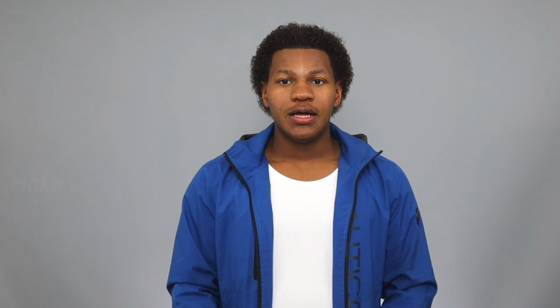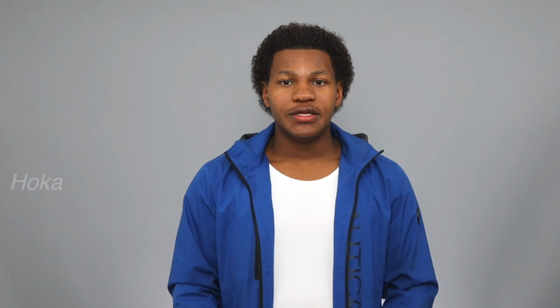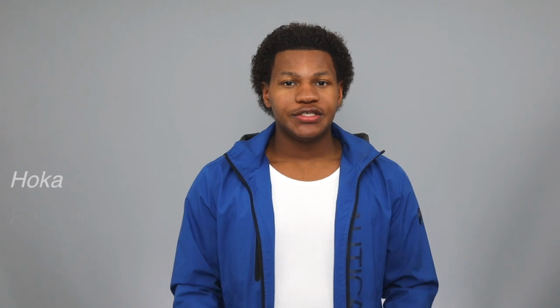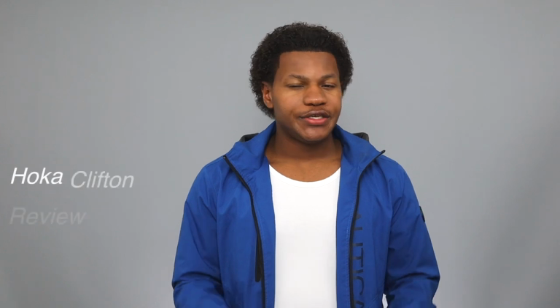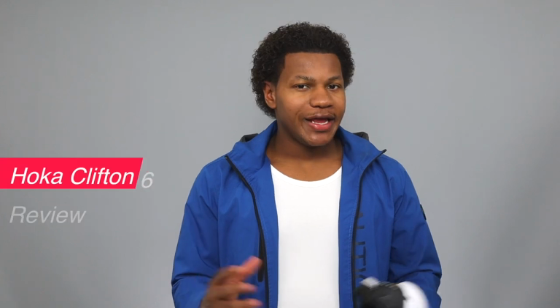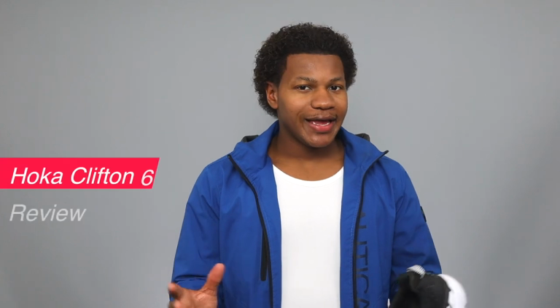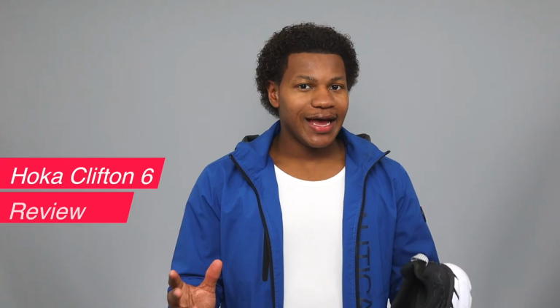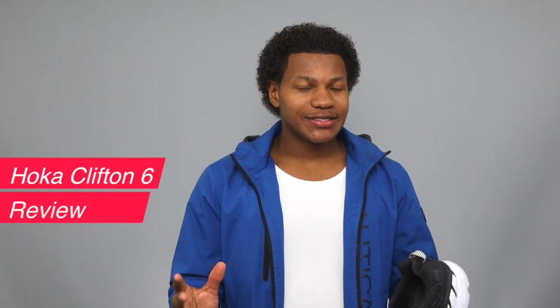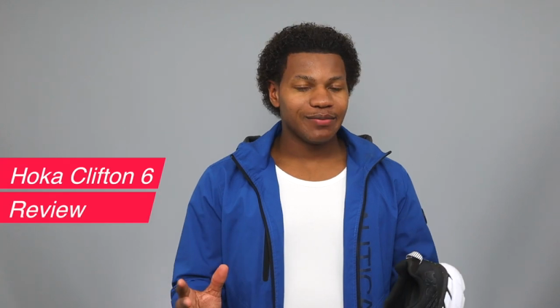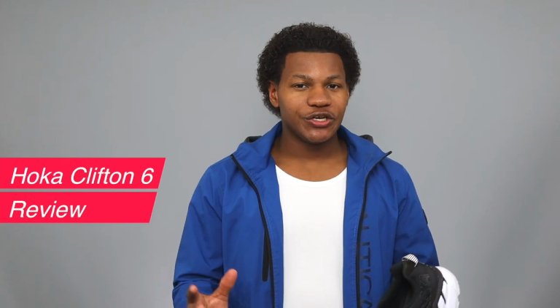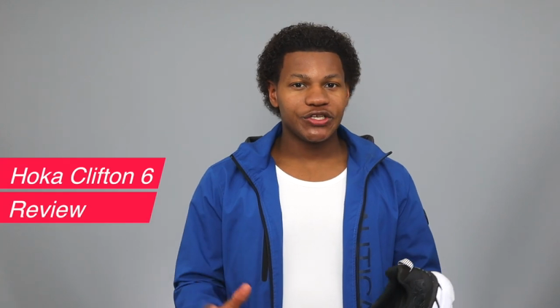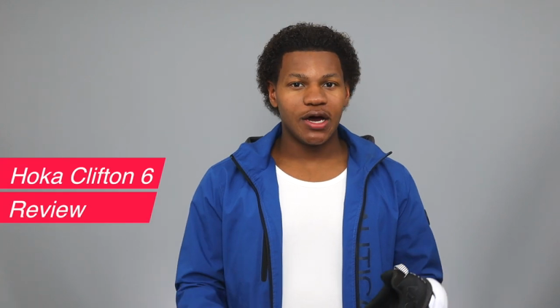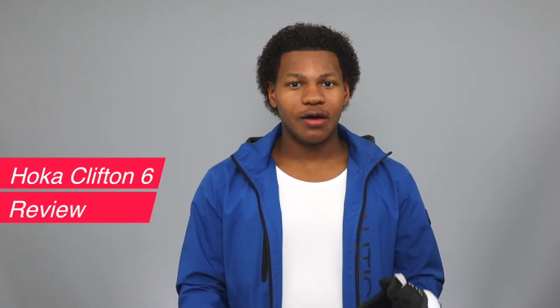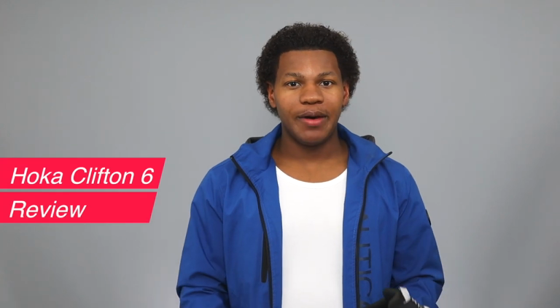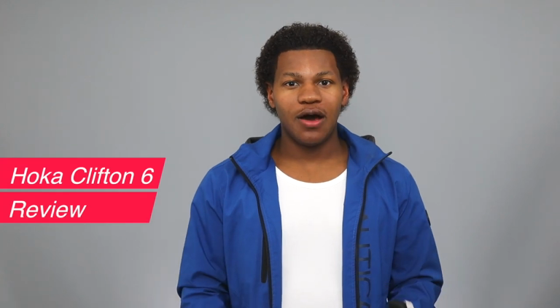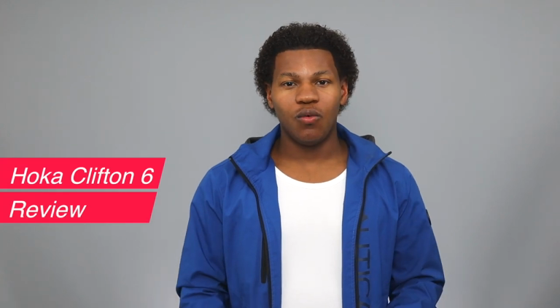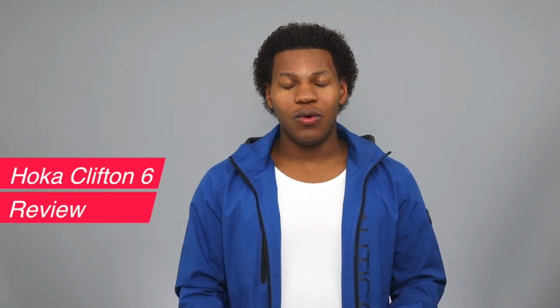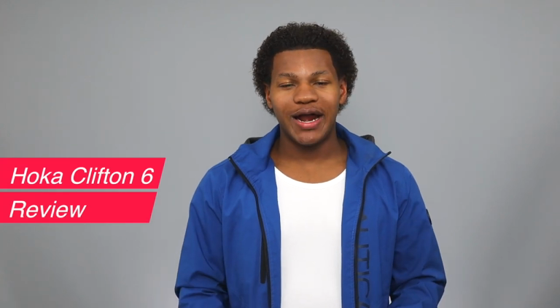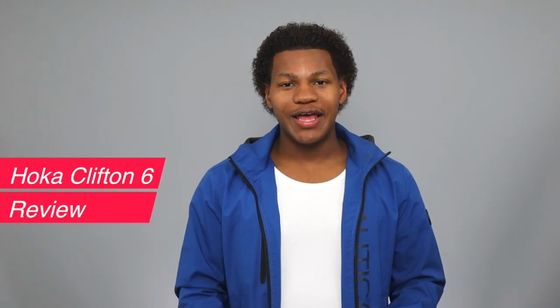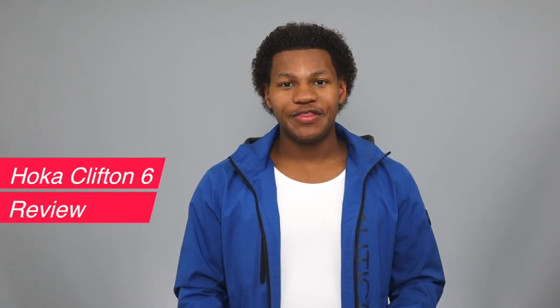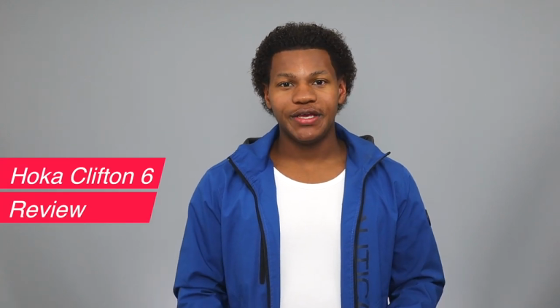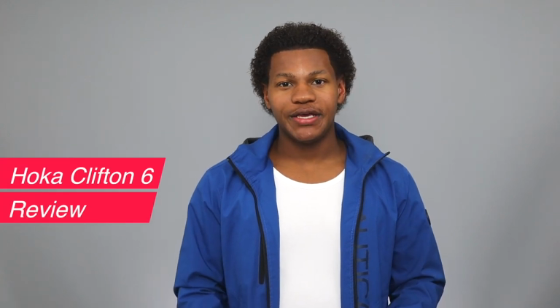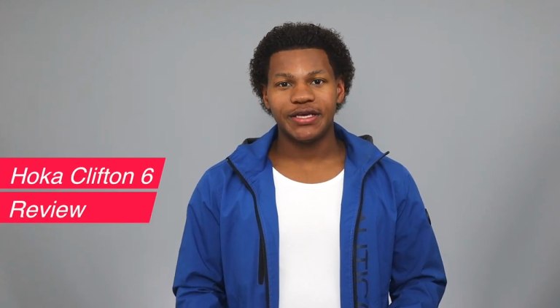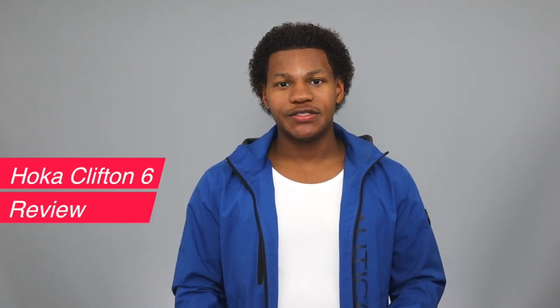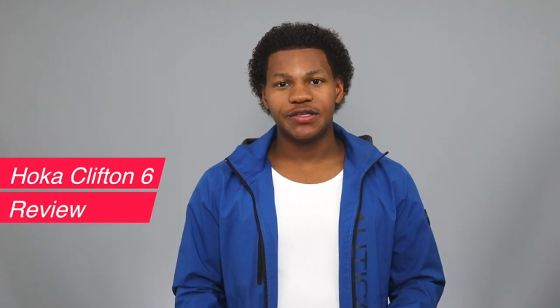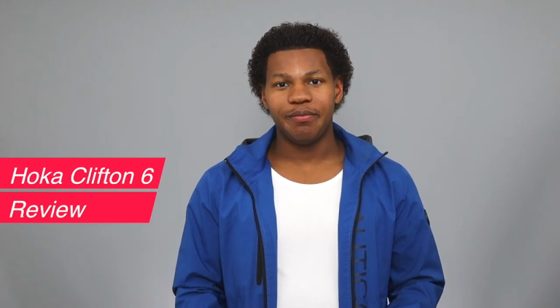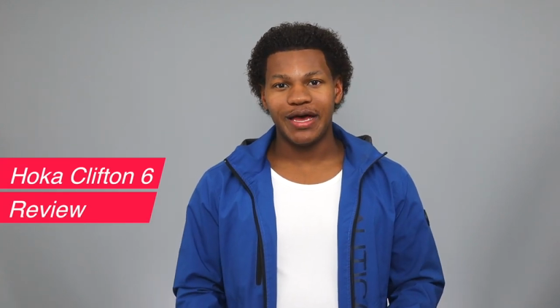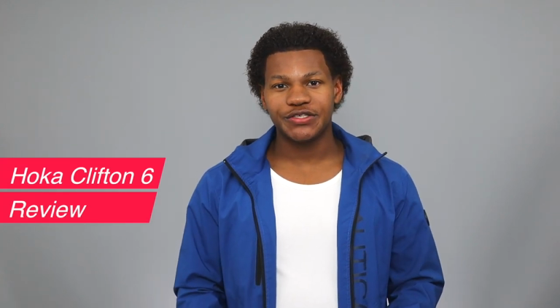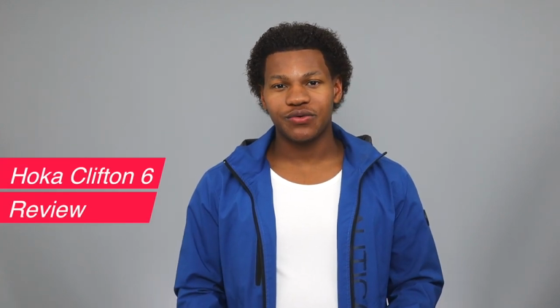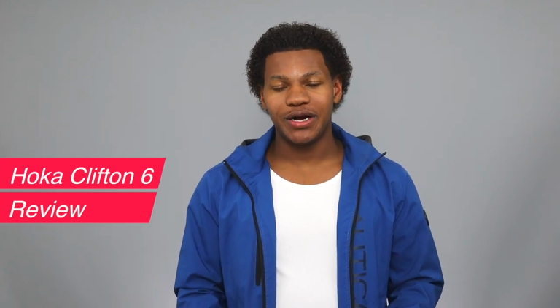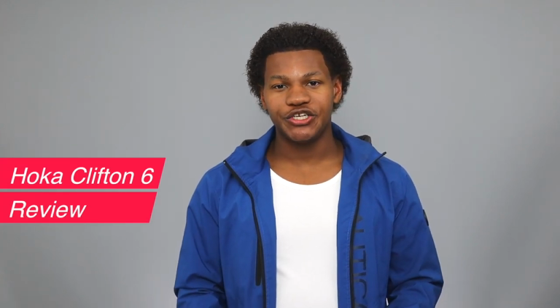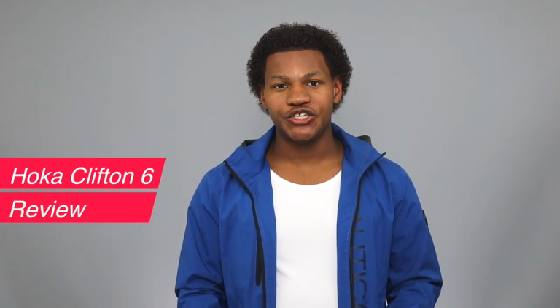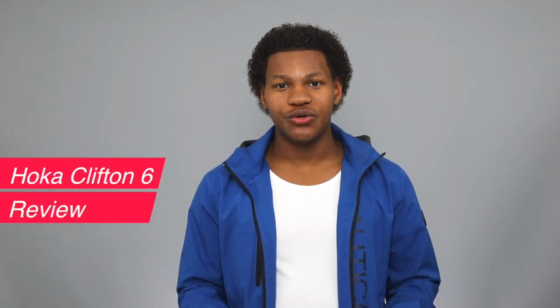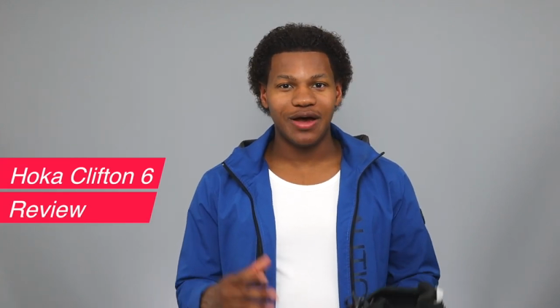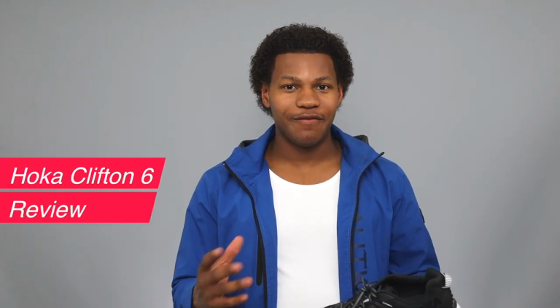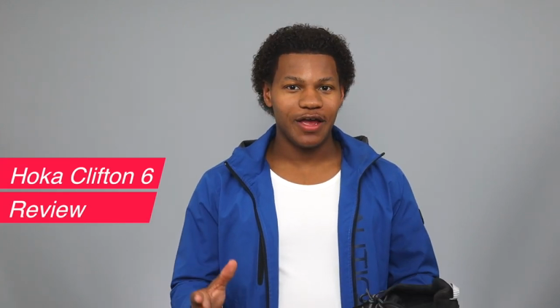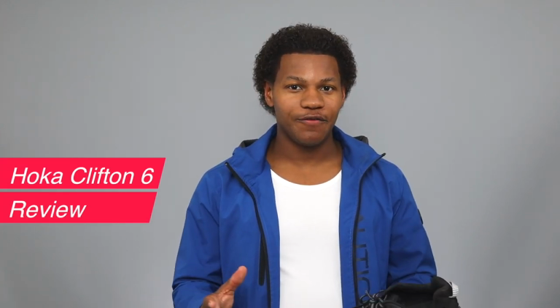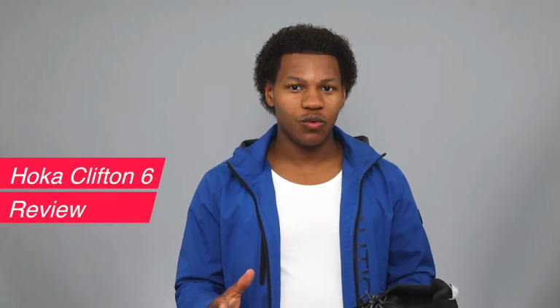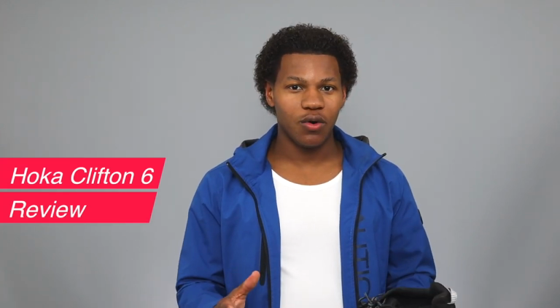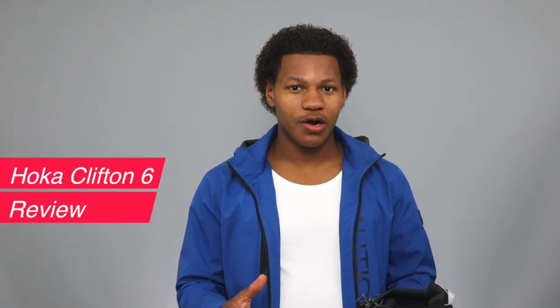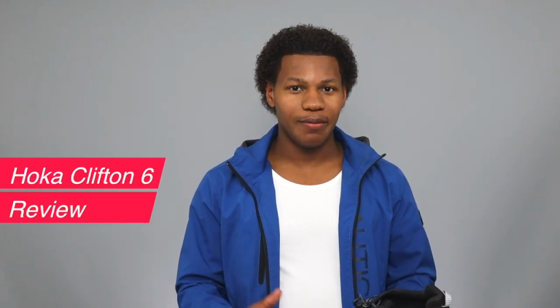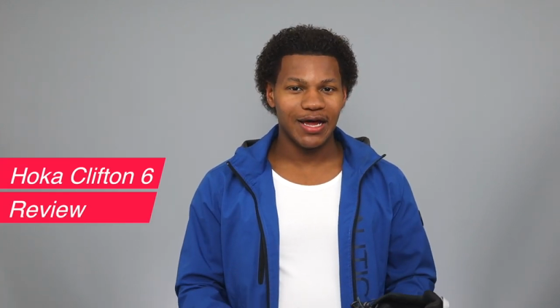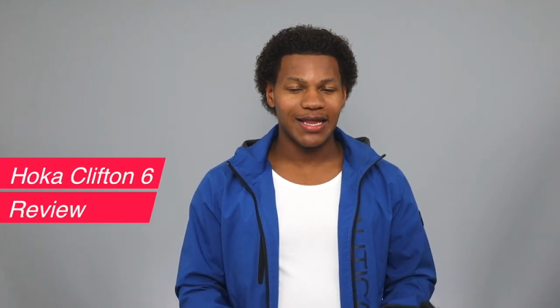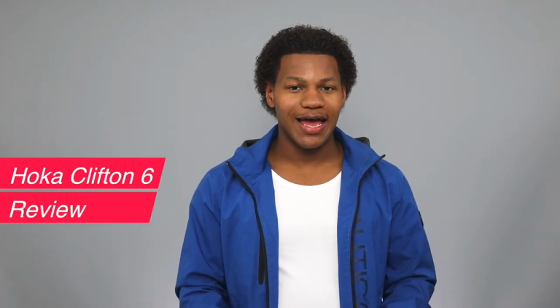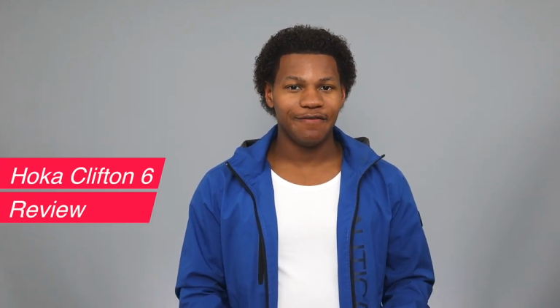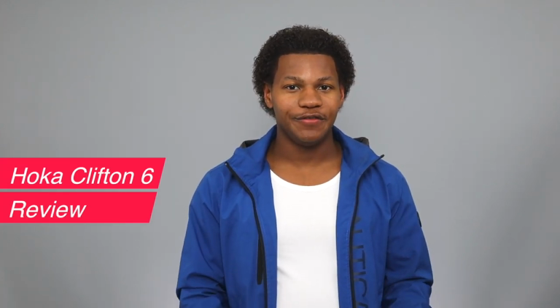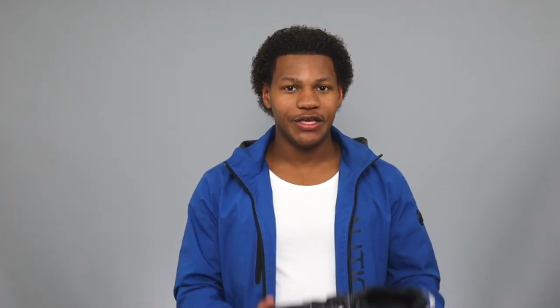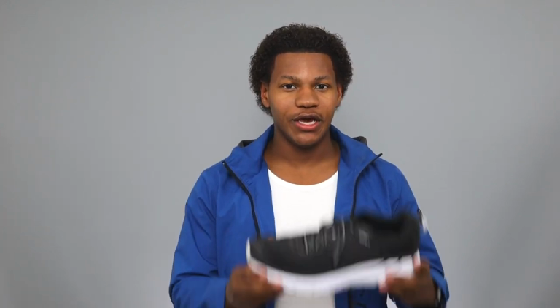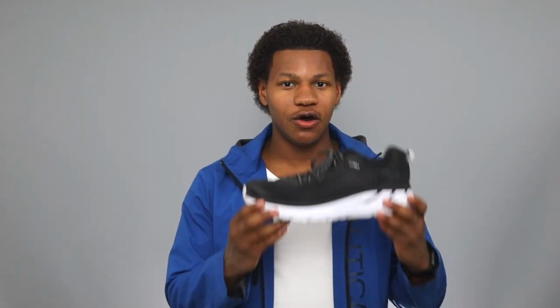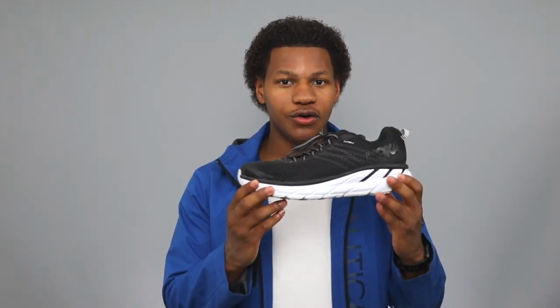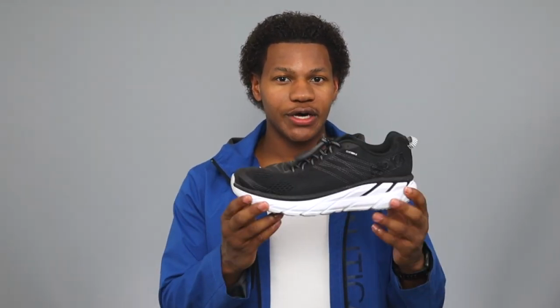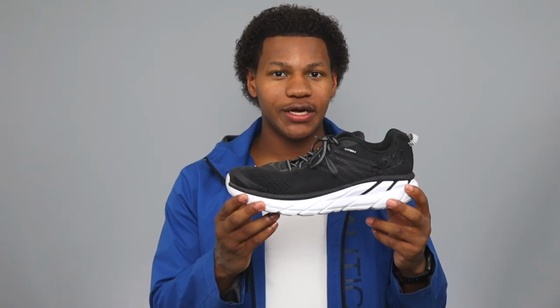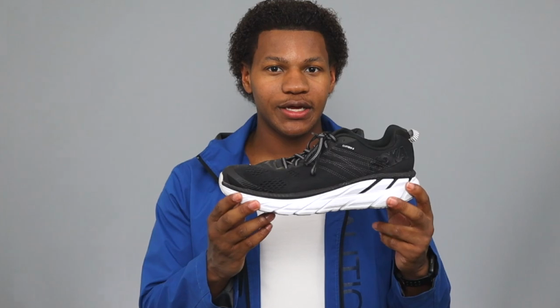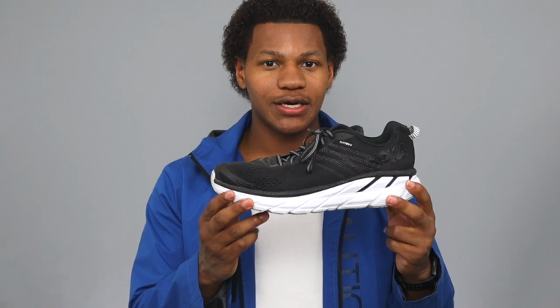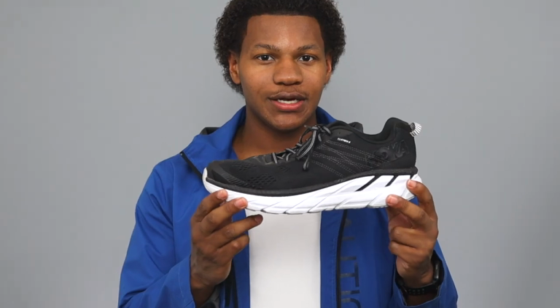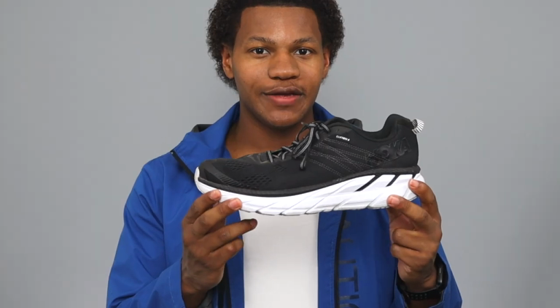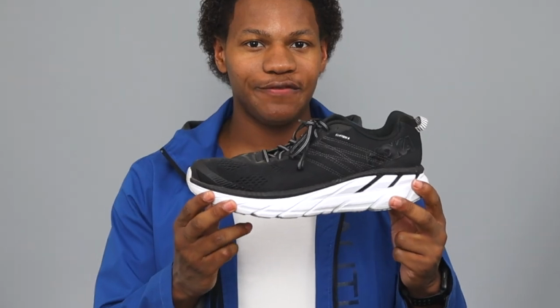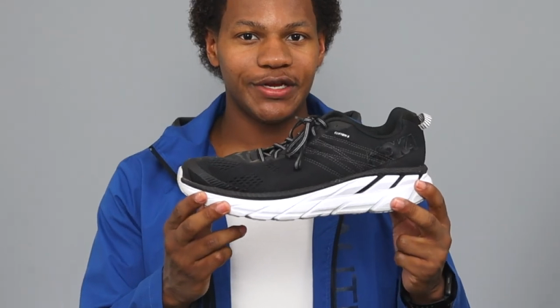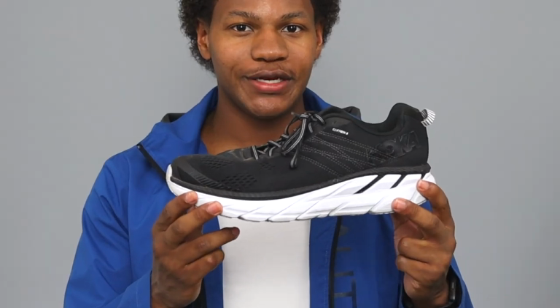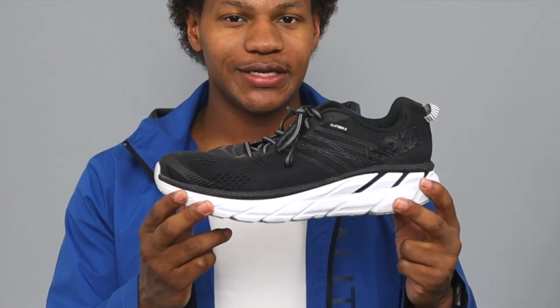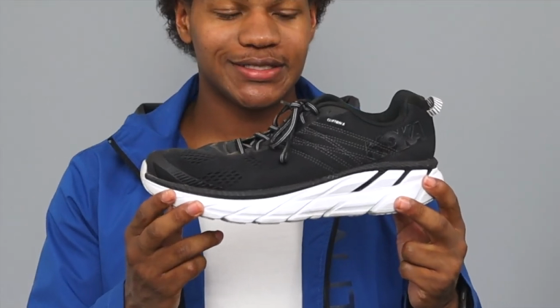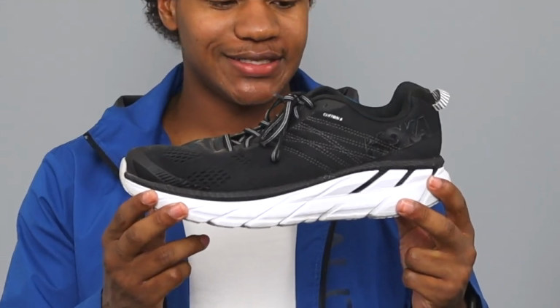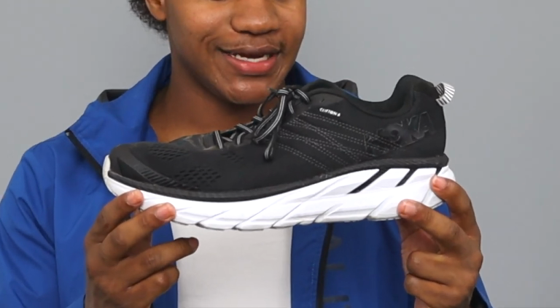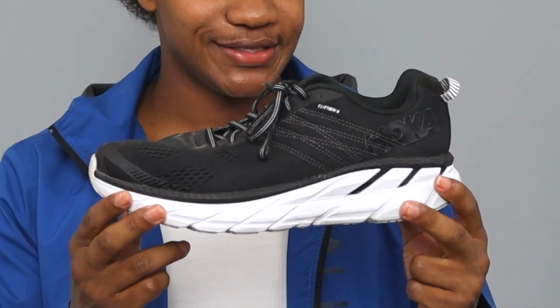Today I'm going to talk about what I think is the best running shoe I've ever worn in my life — the Hoka Clifton 6.